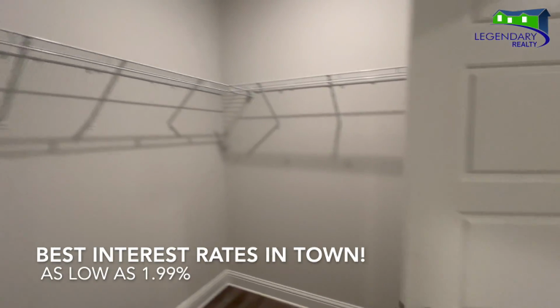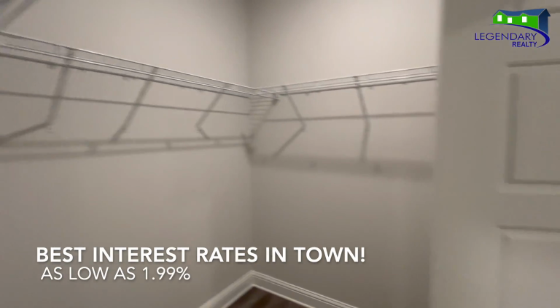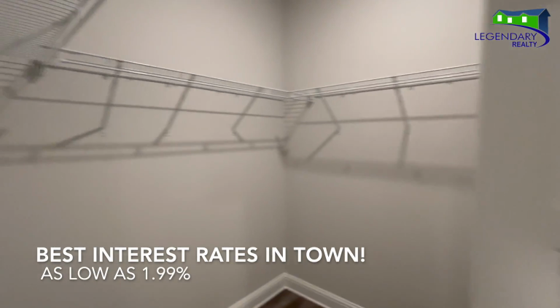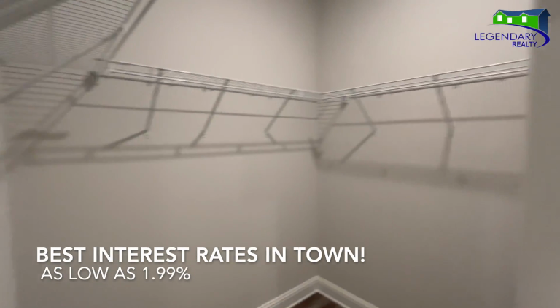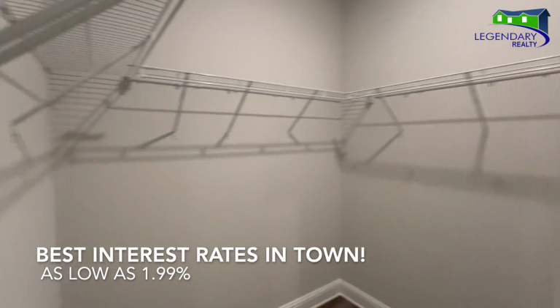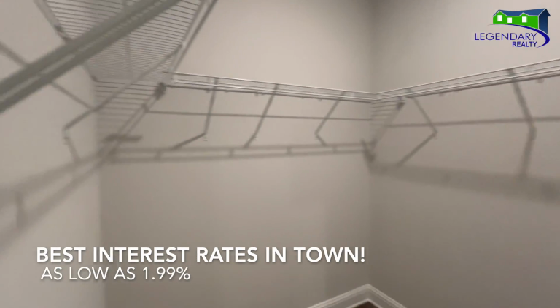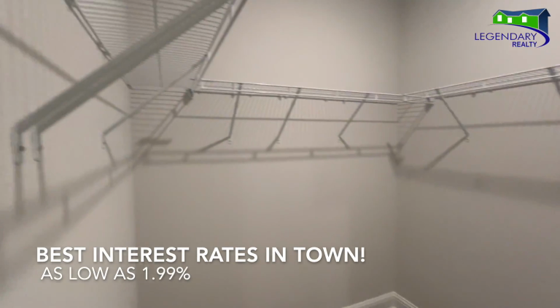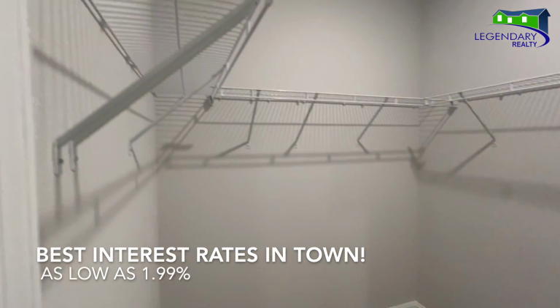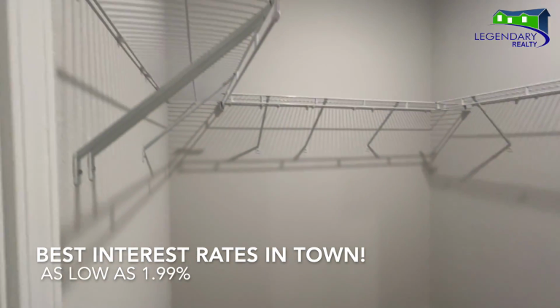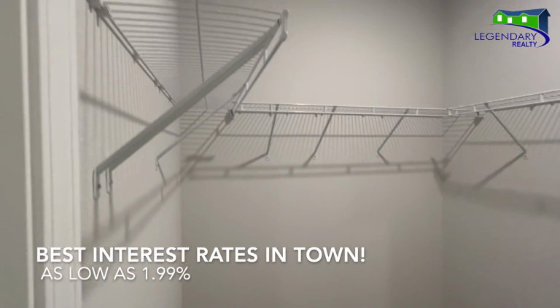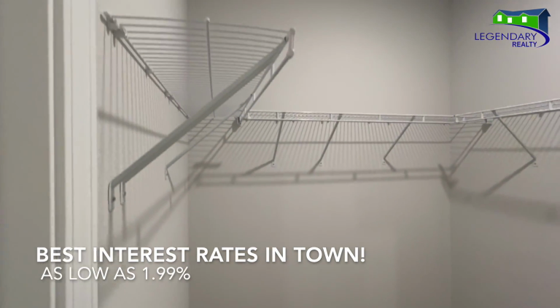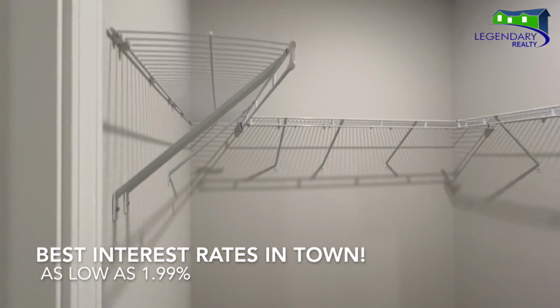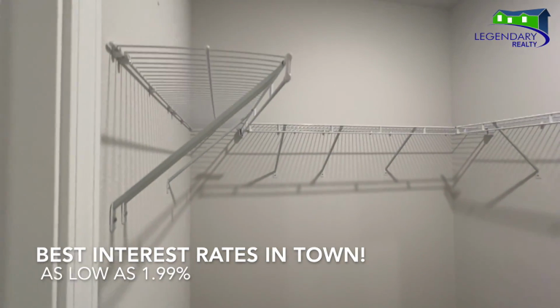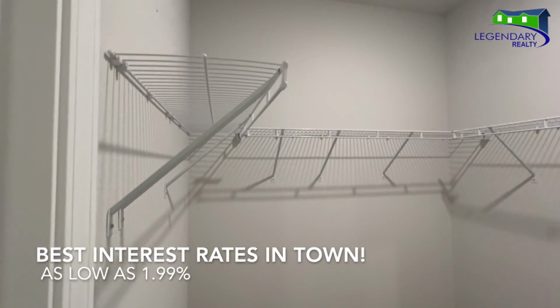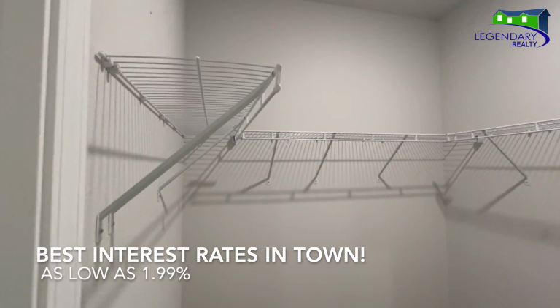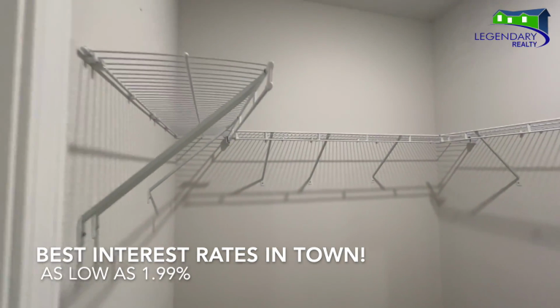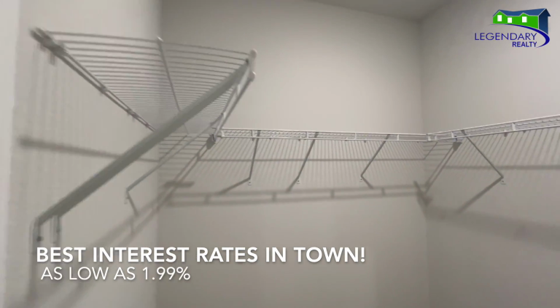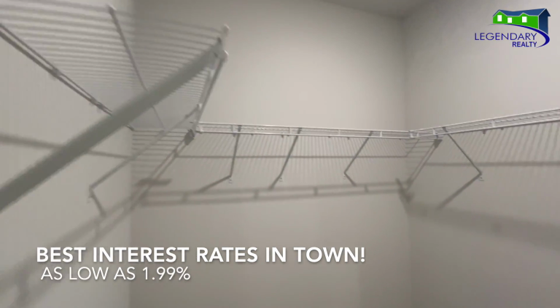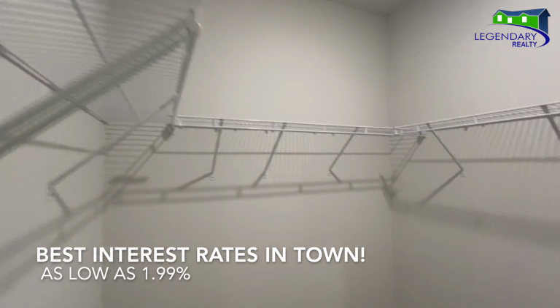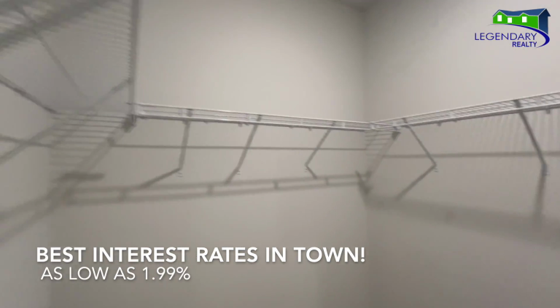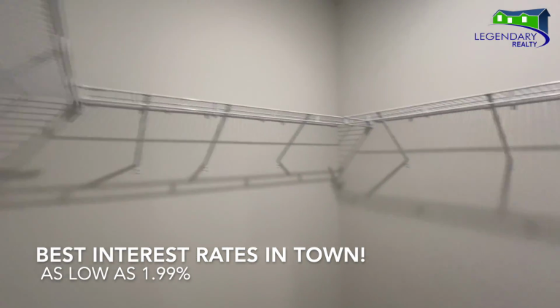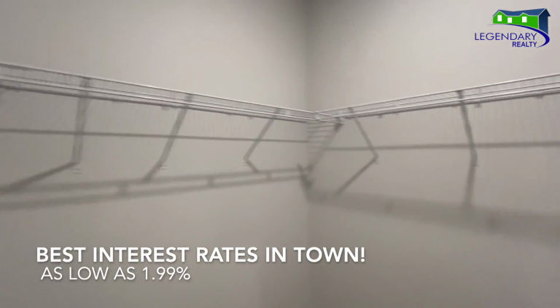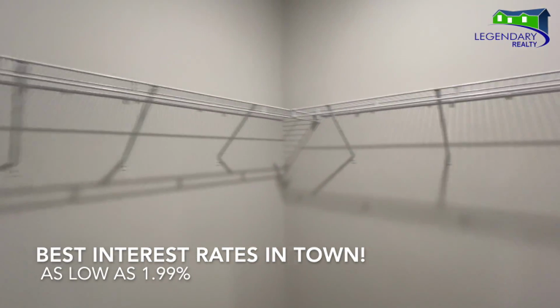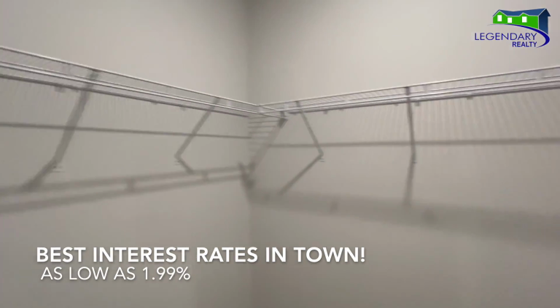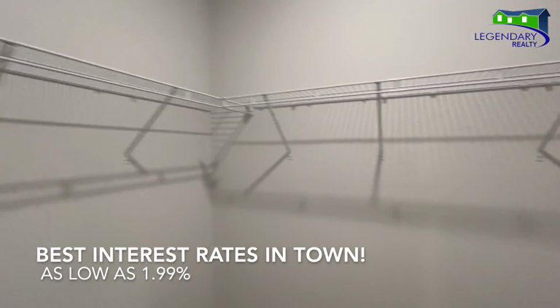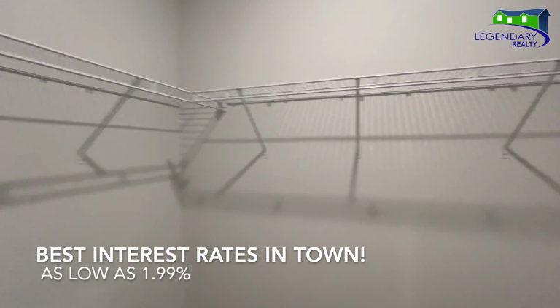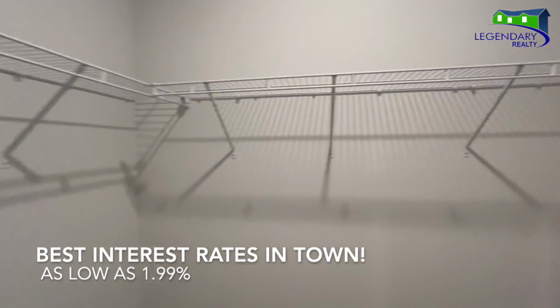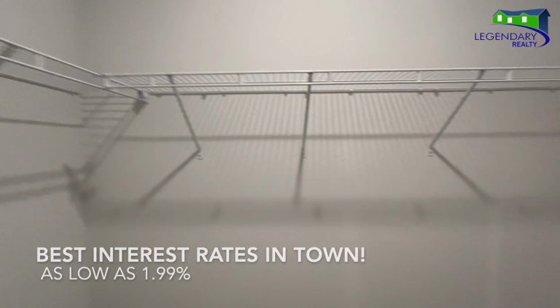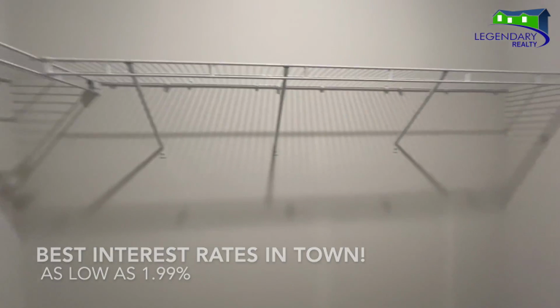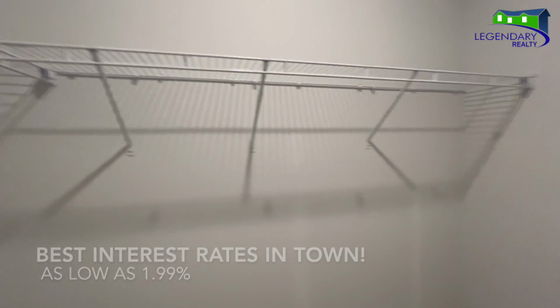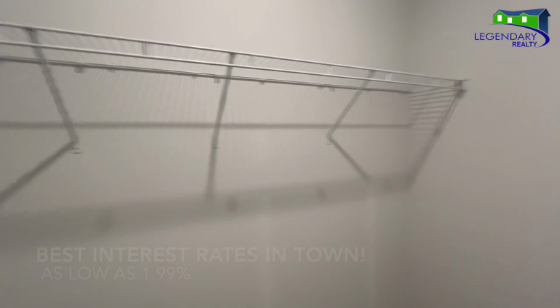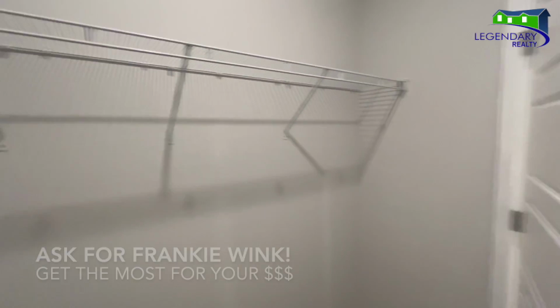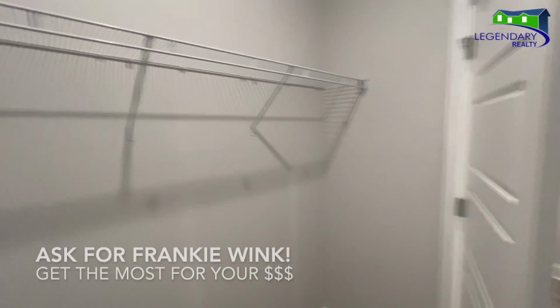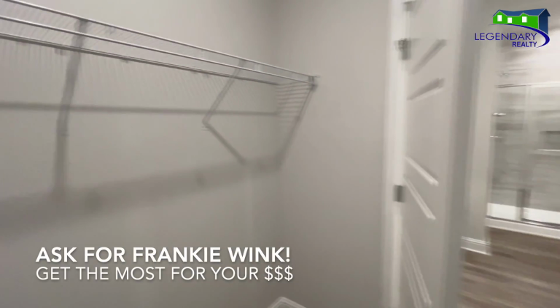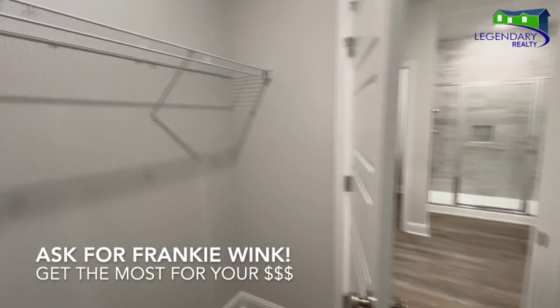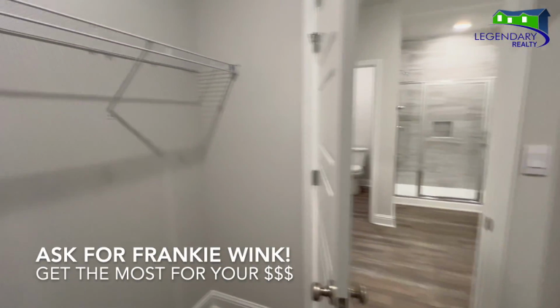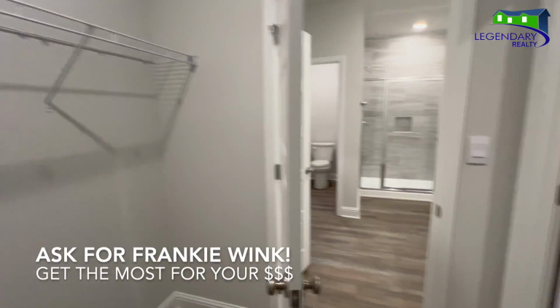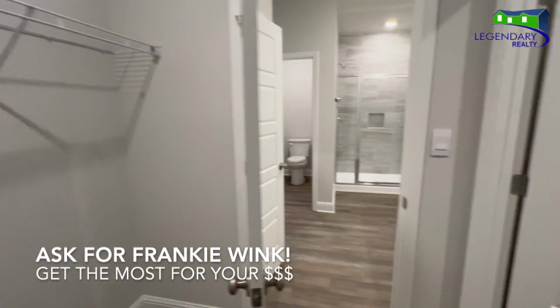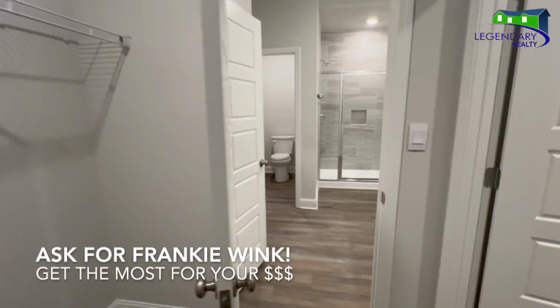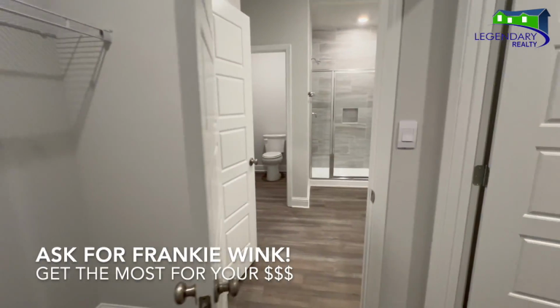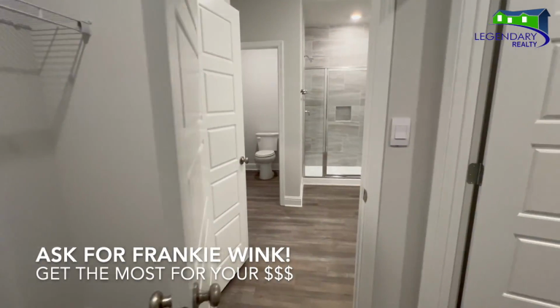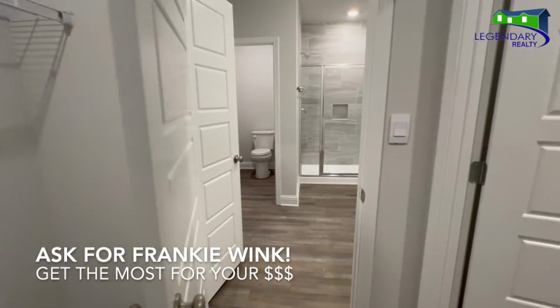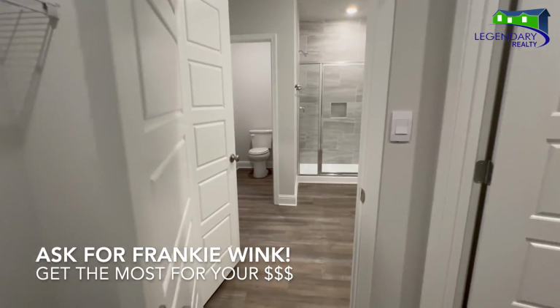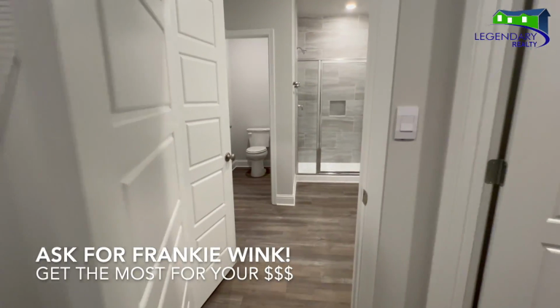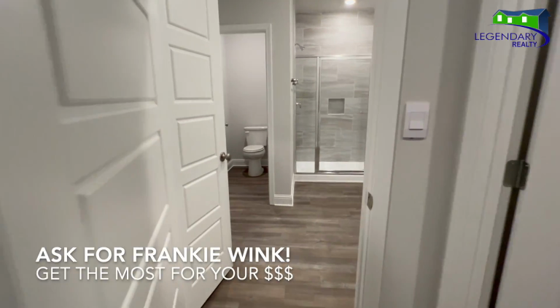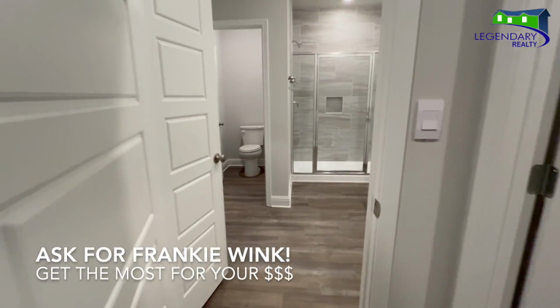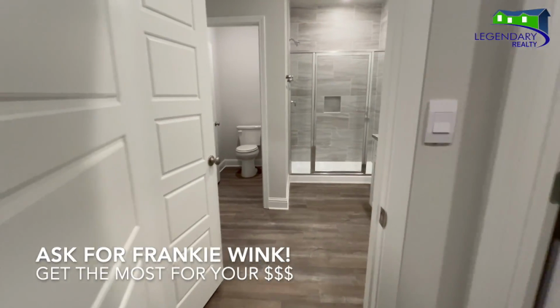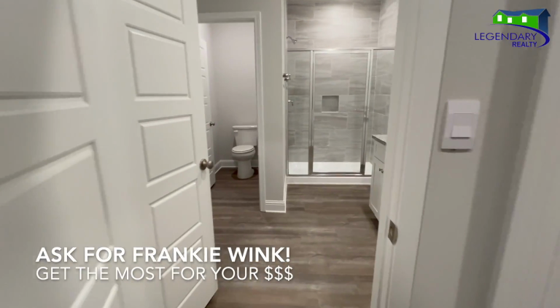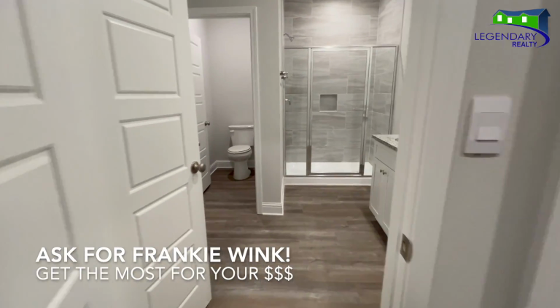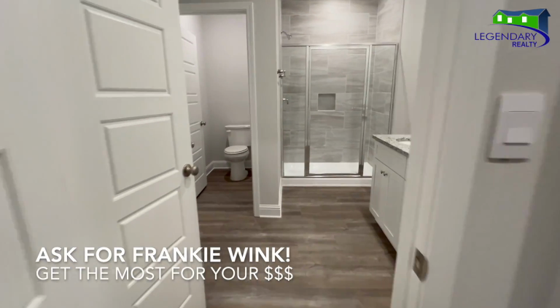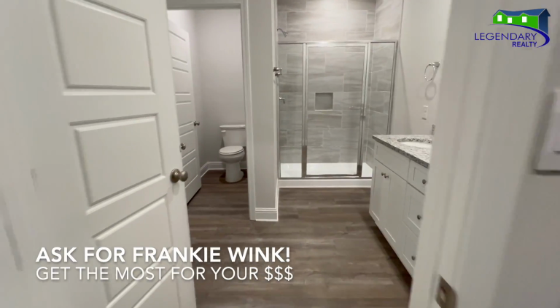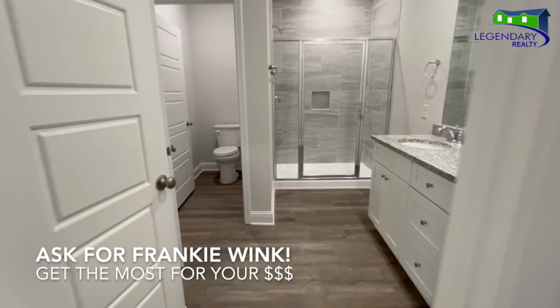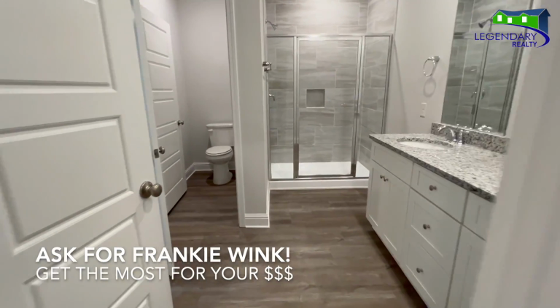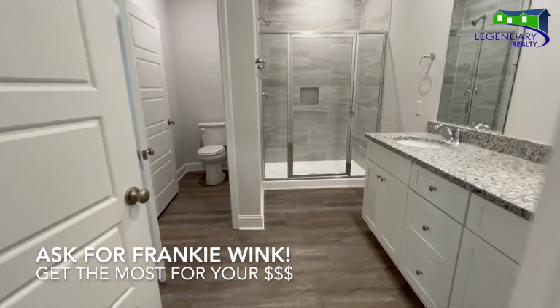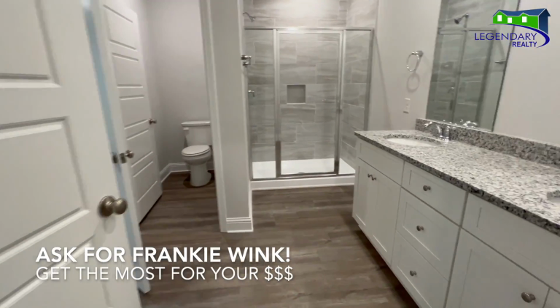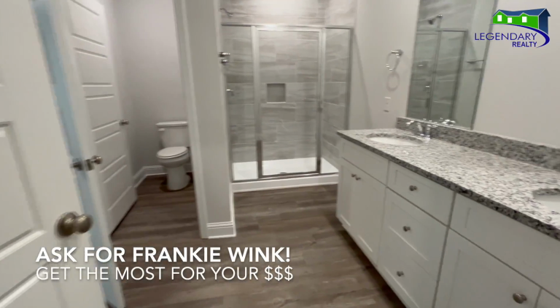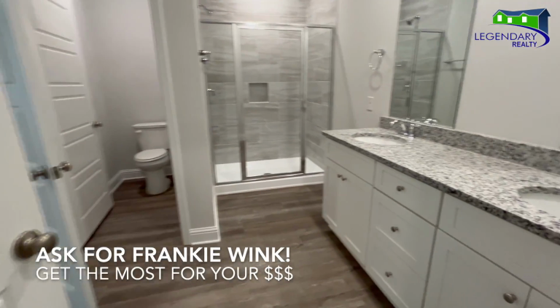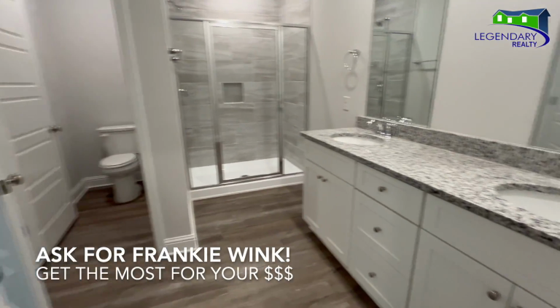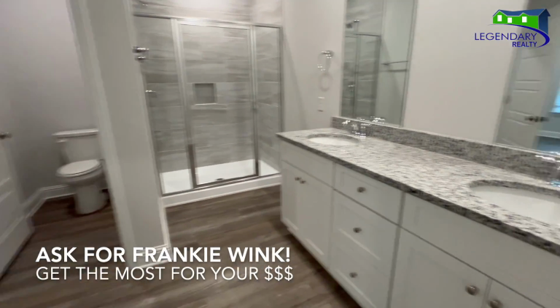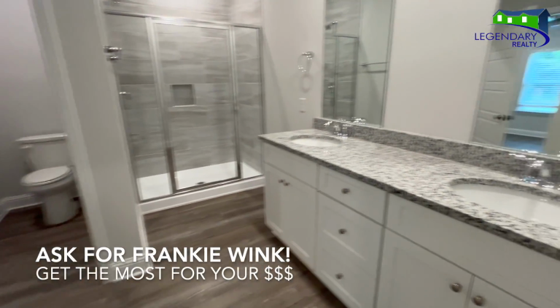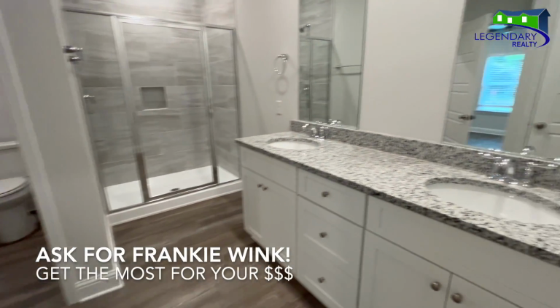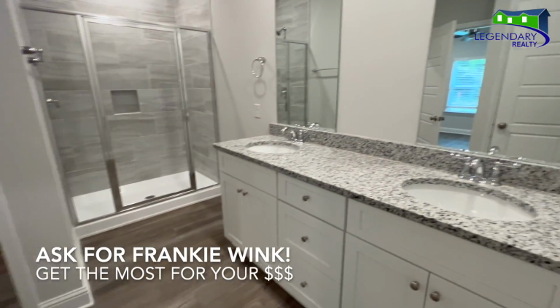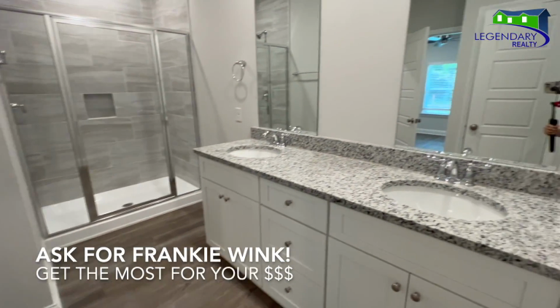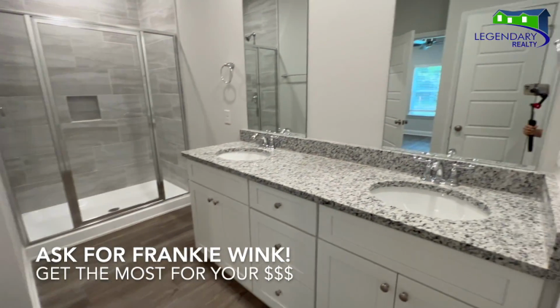And don't forget, anytime you go to a D.R. Horton home, please ask for Frankie Wink. It doesn't cost you a thing, but it helps me tremendously.